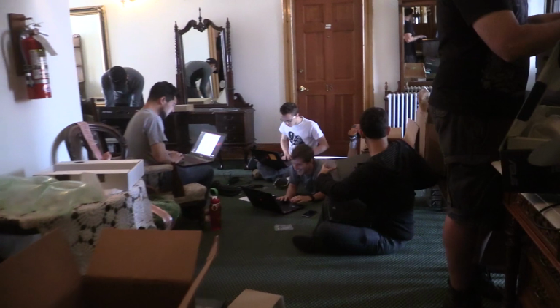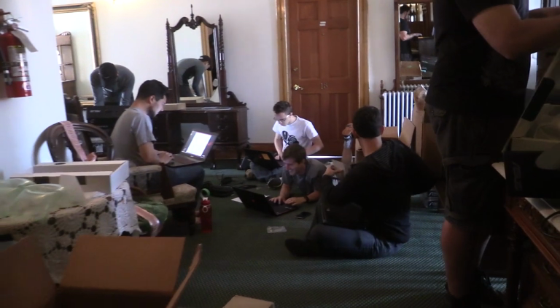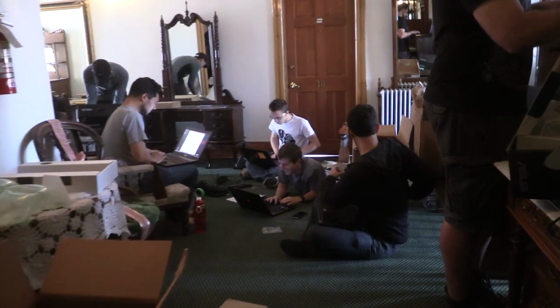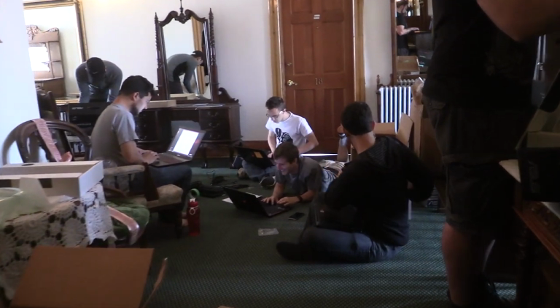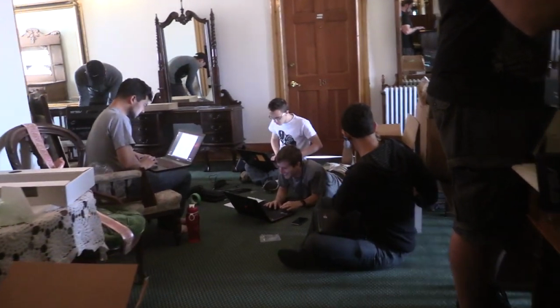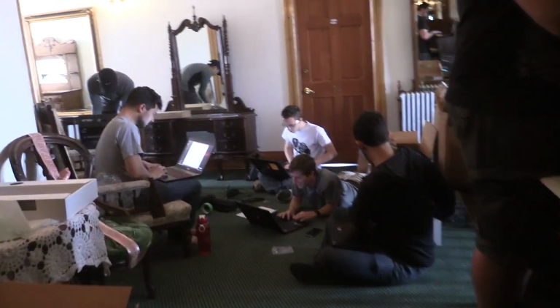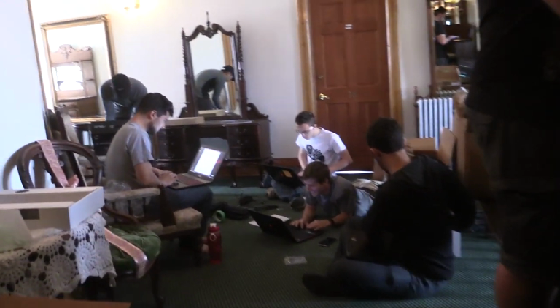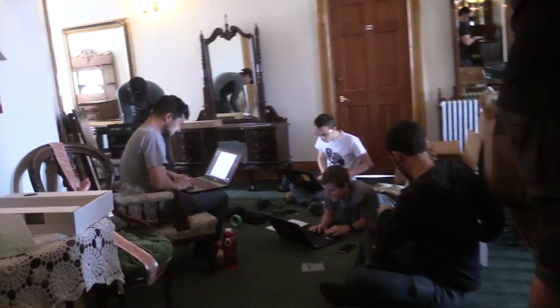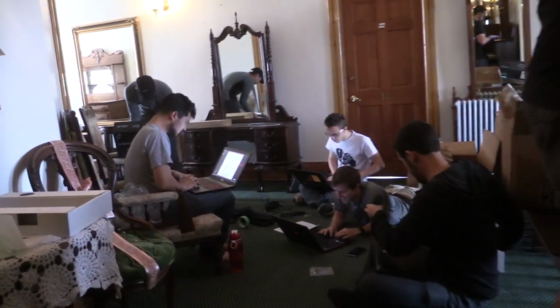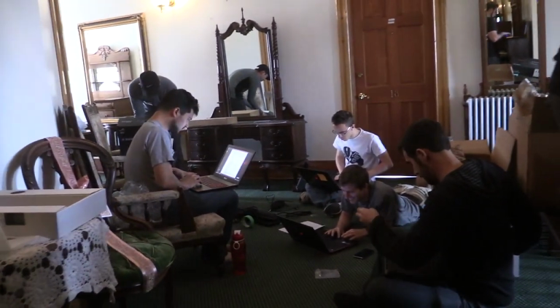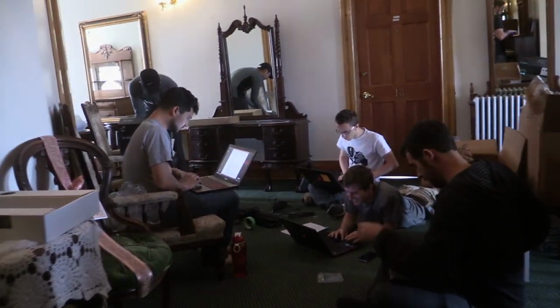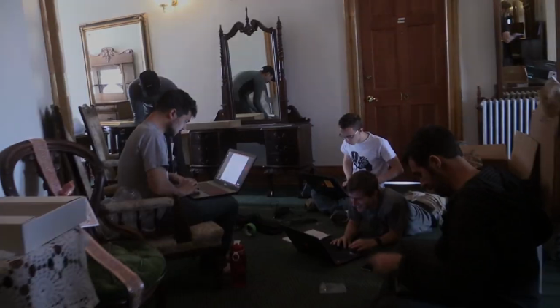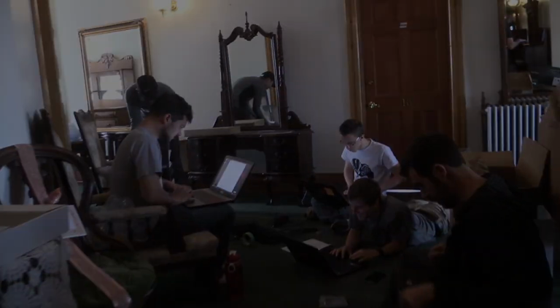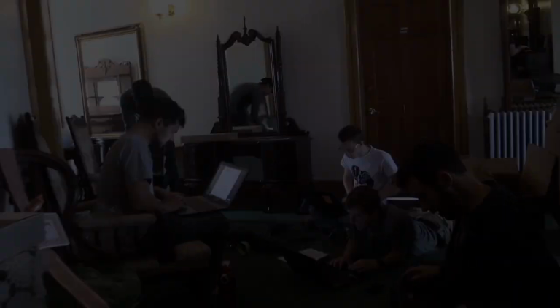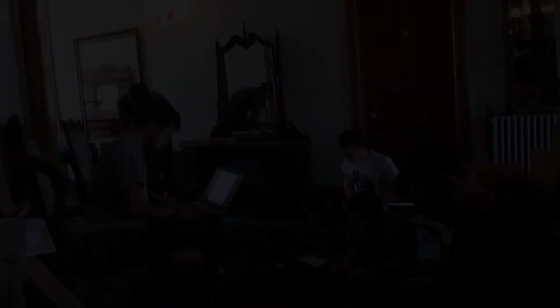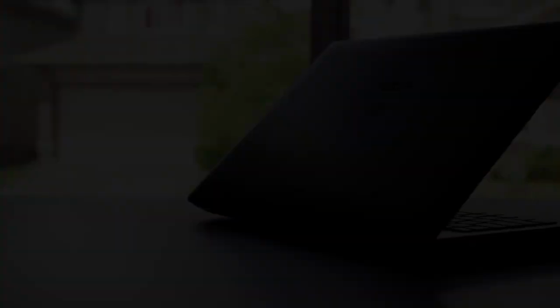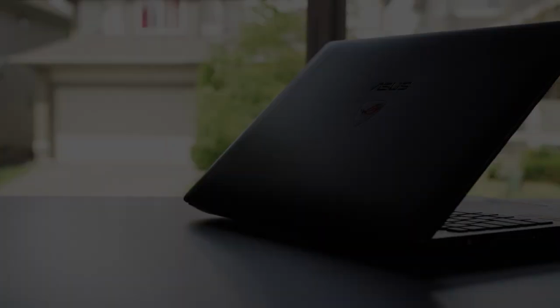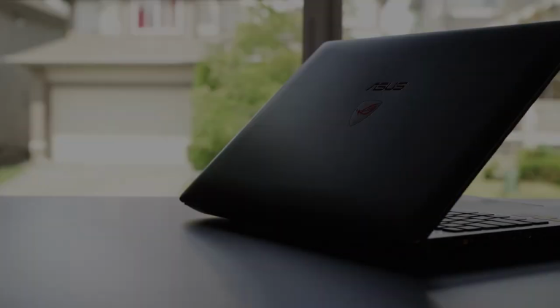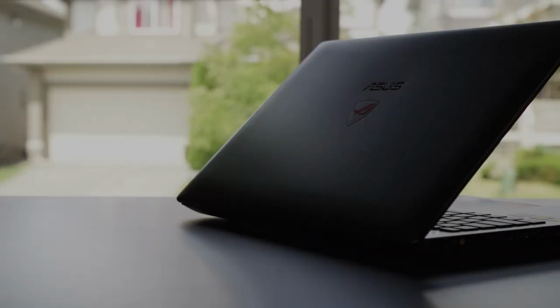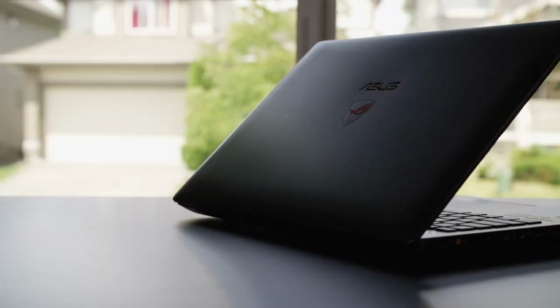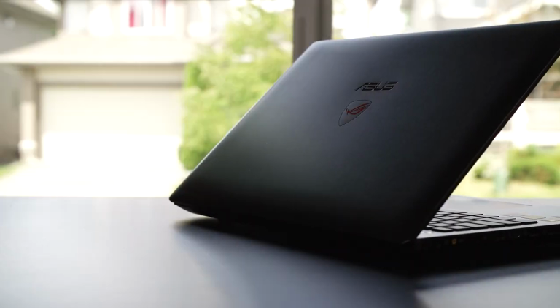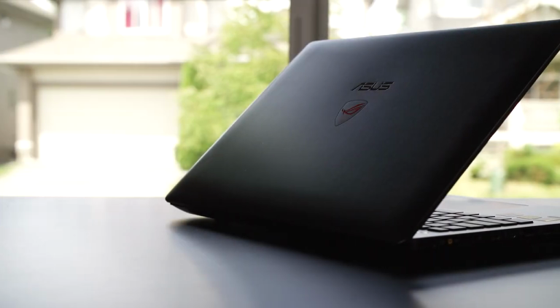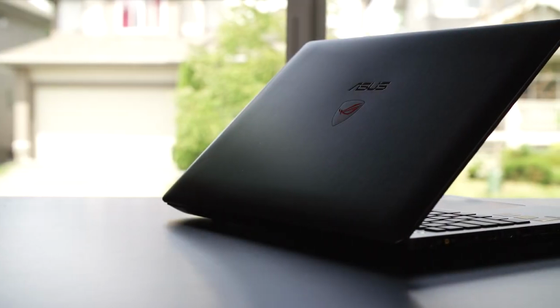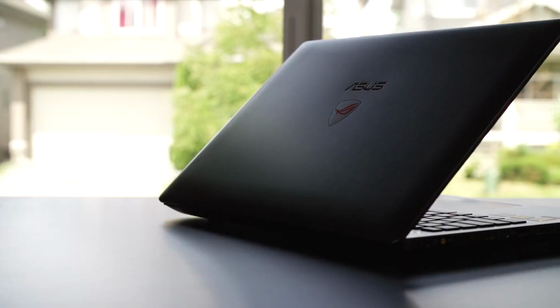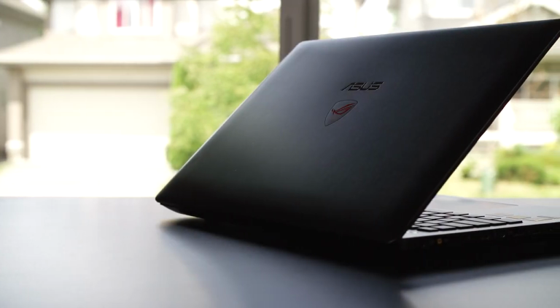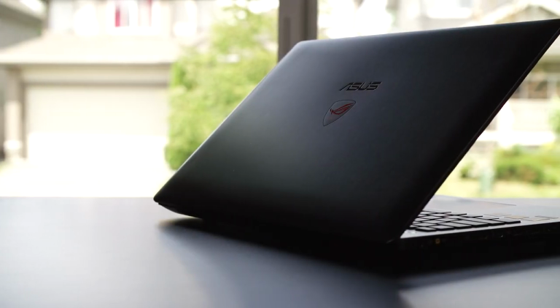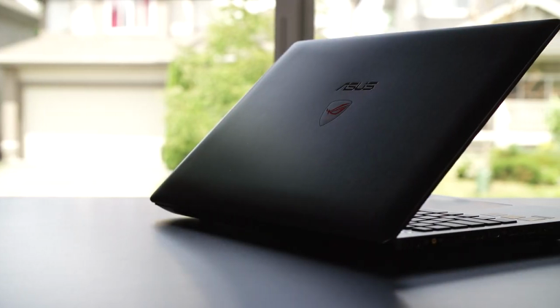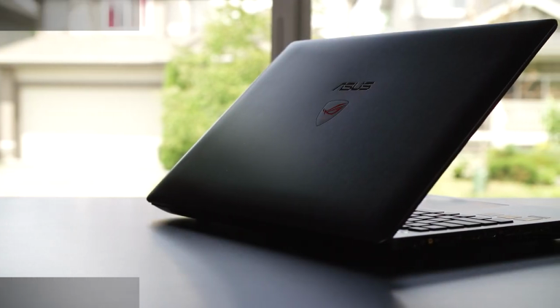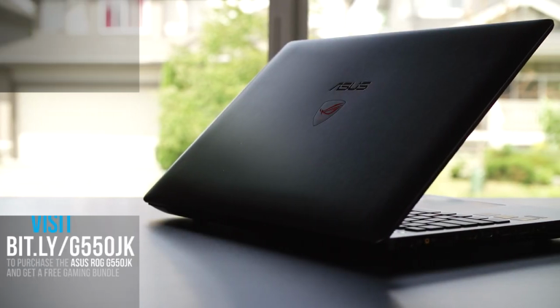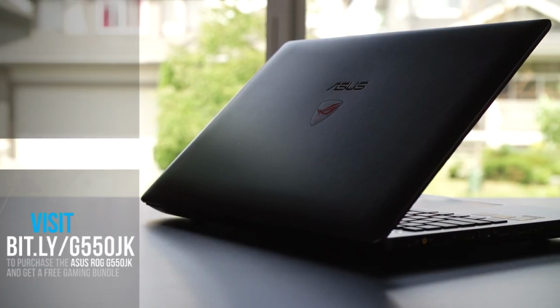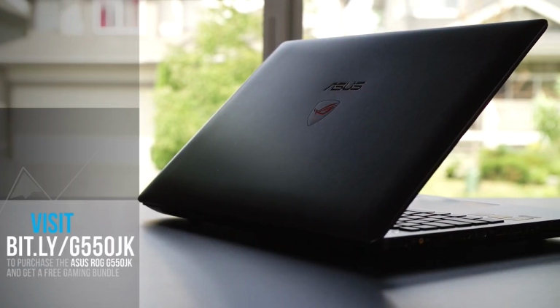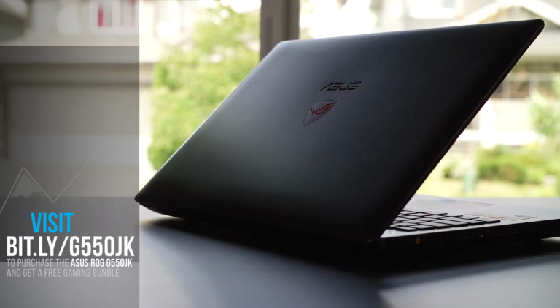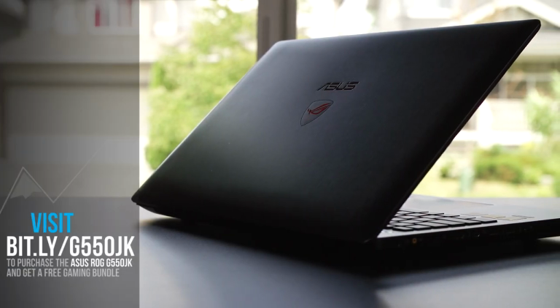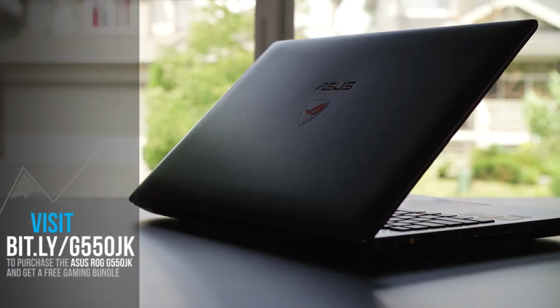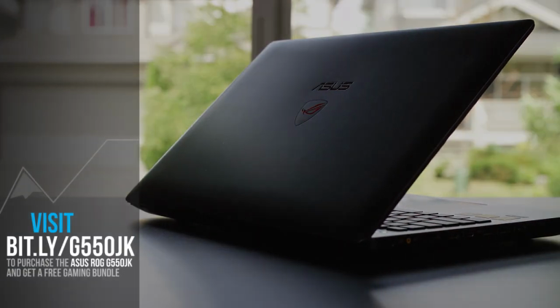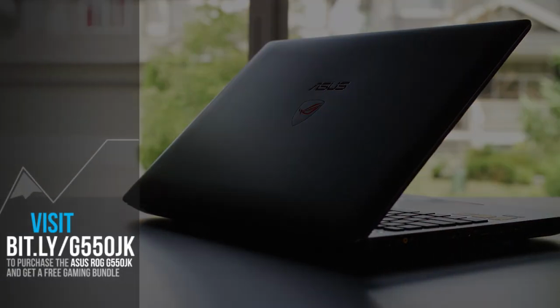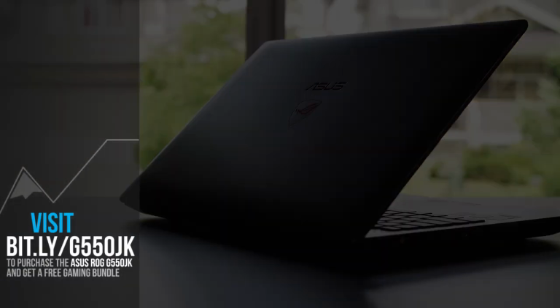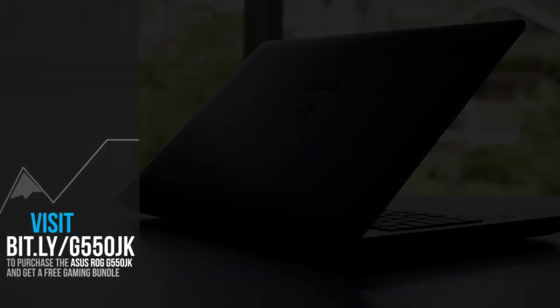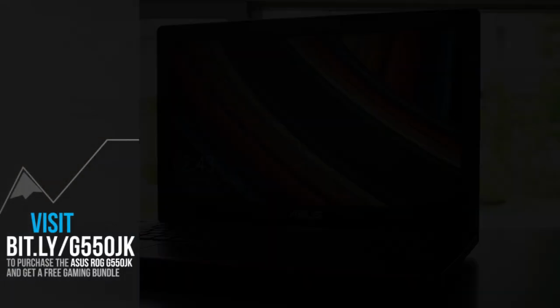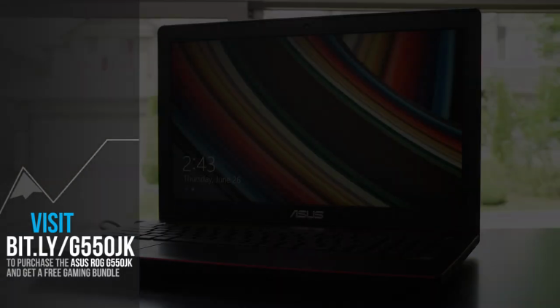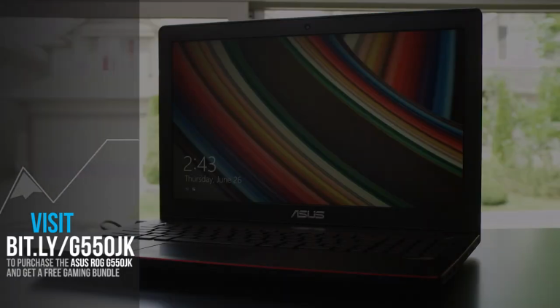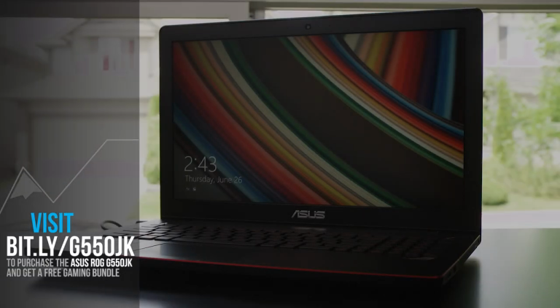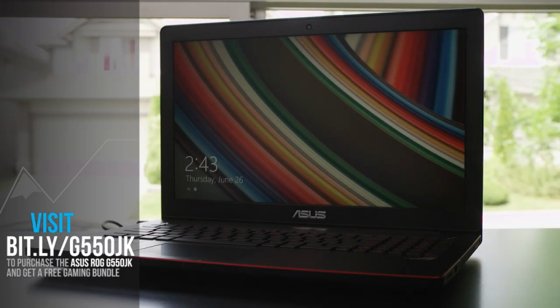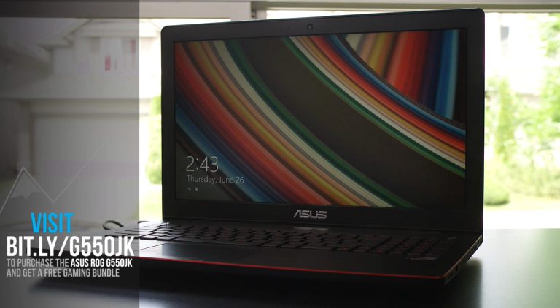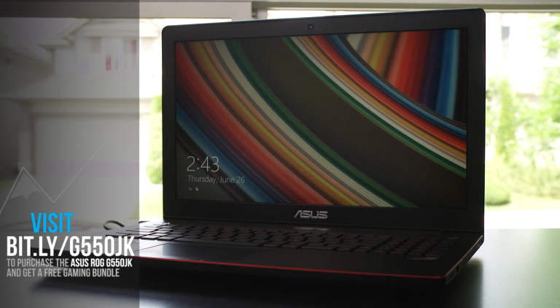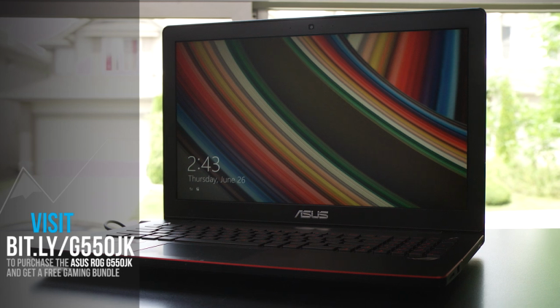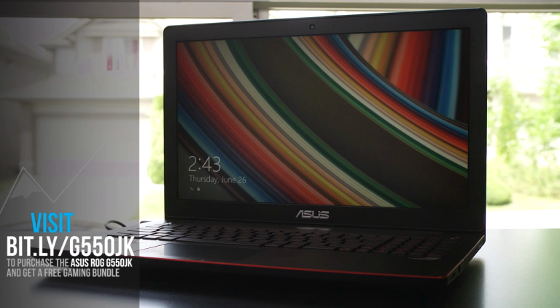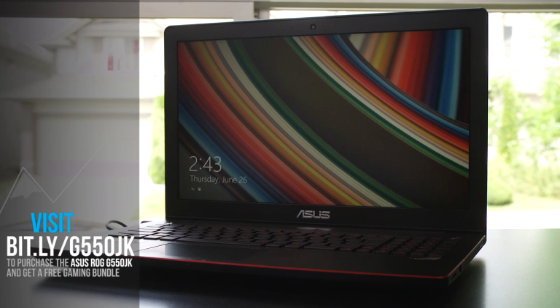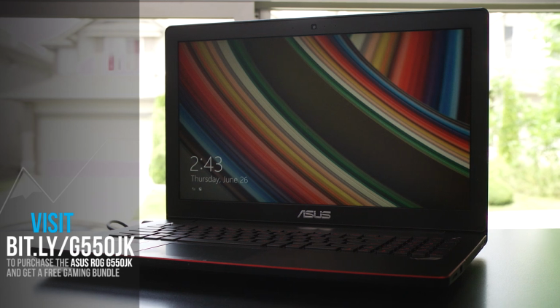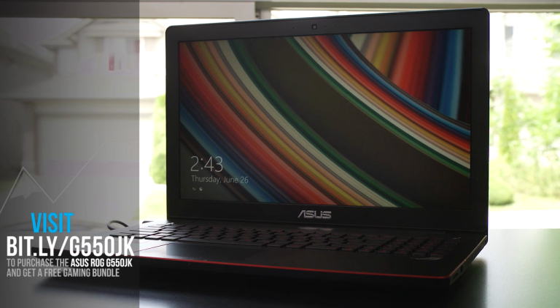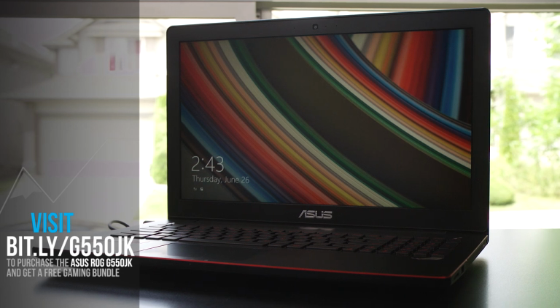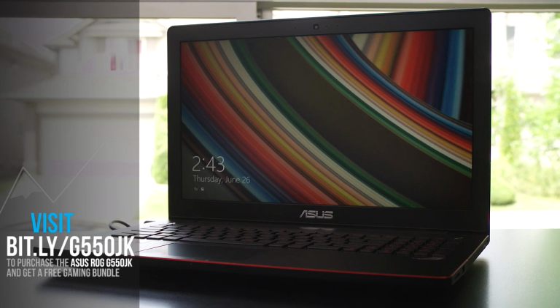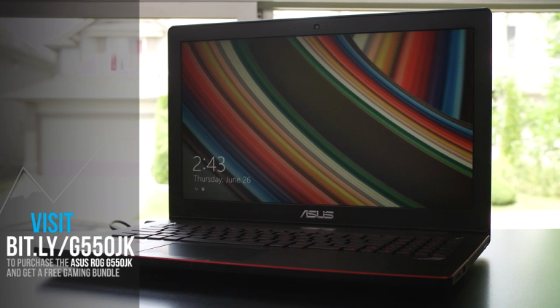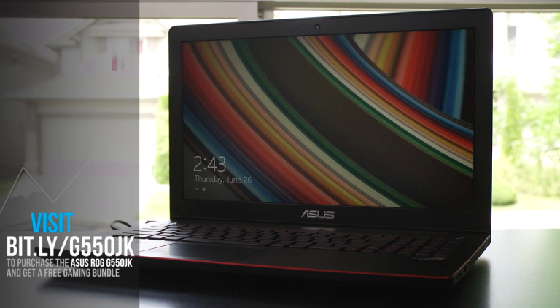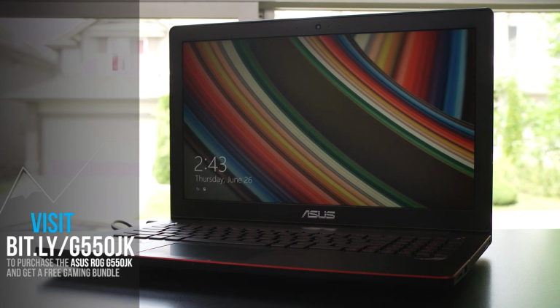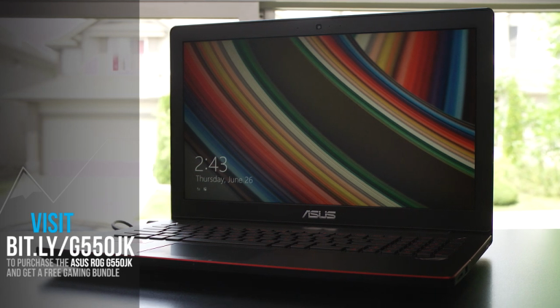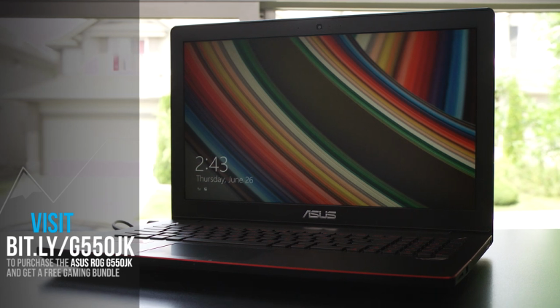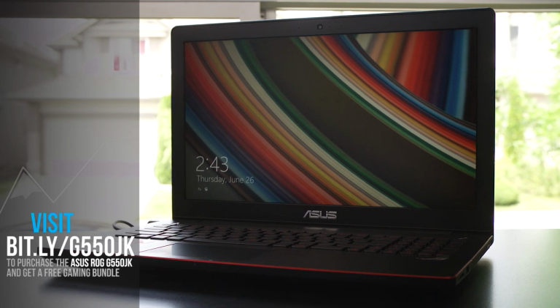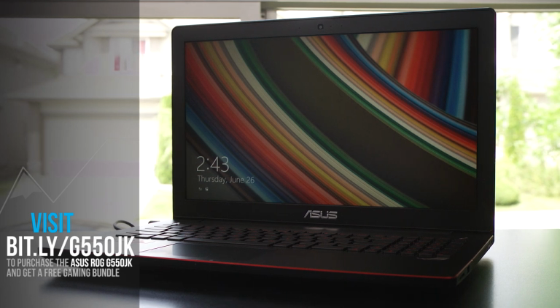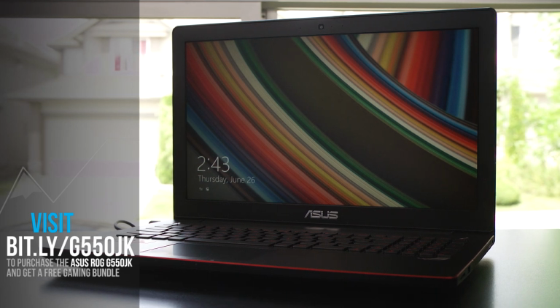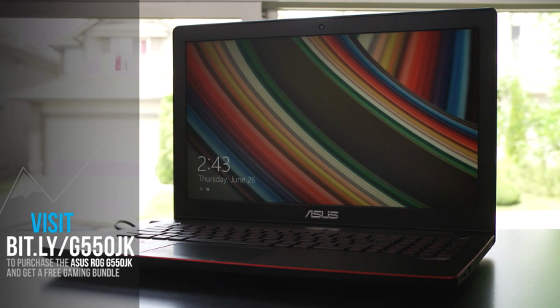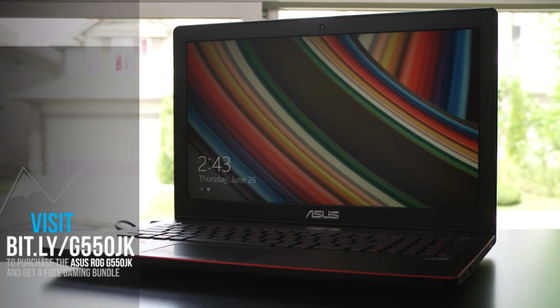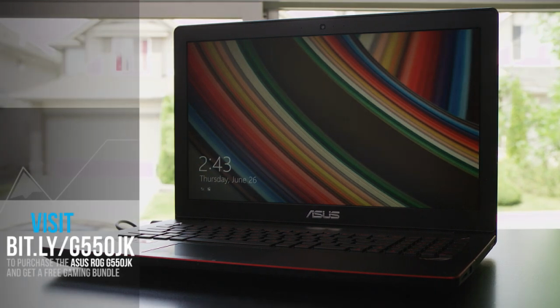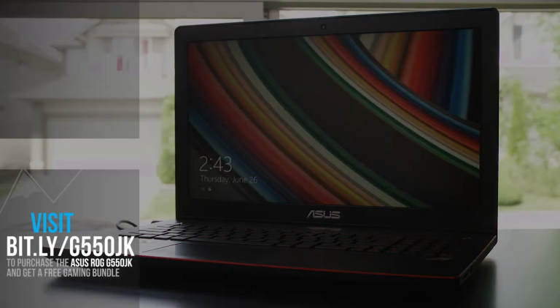The ASUS ROG gaming notebook featured in this video is available now from Newegg.com with a free bonus gaming bundle, so be sure to check out the link in the video description.